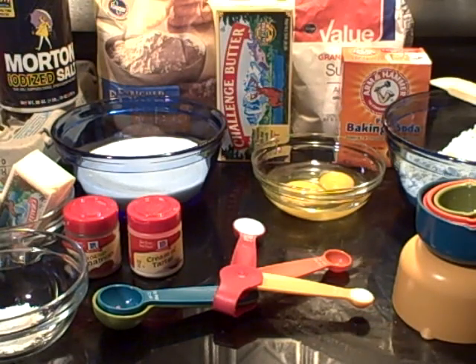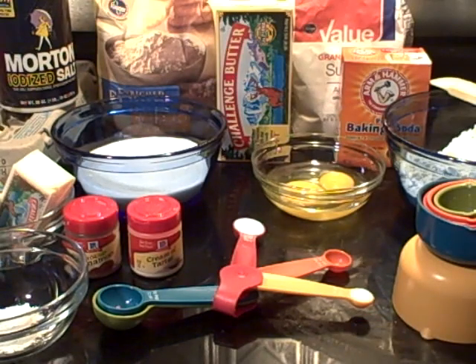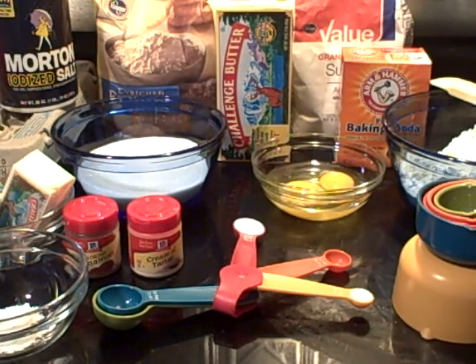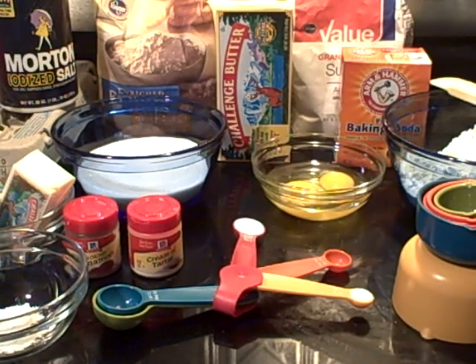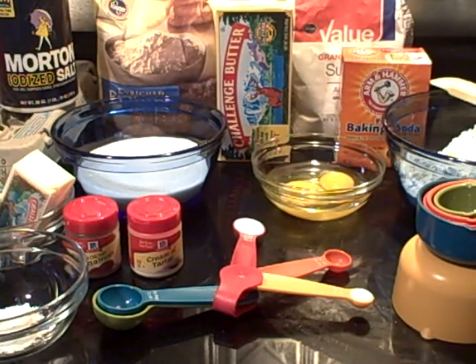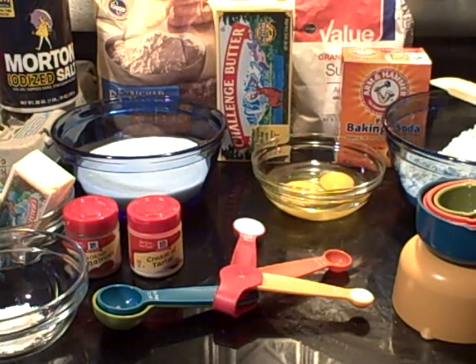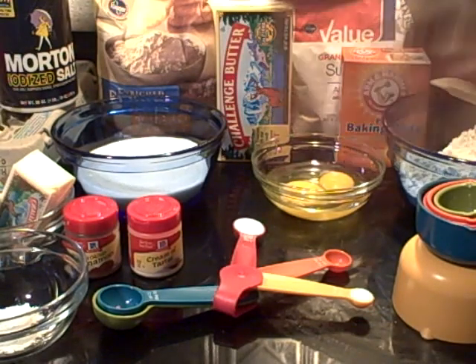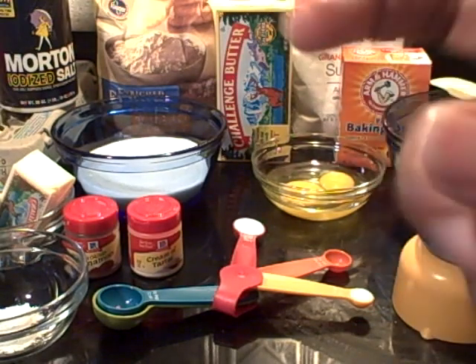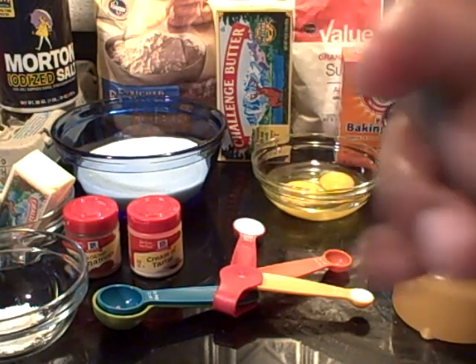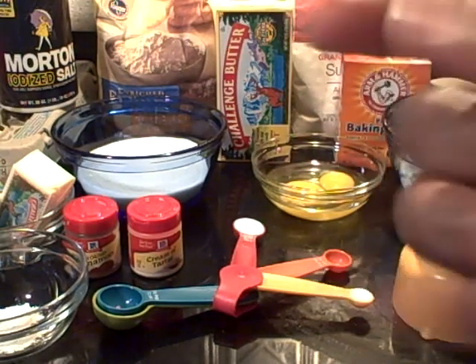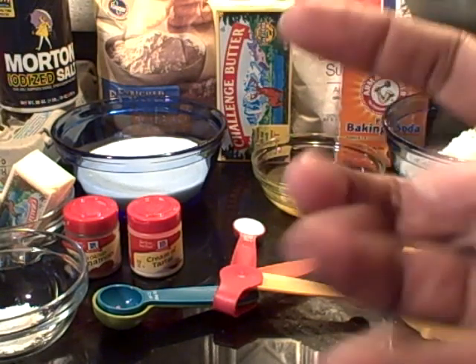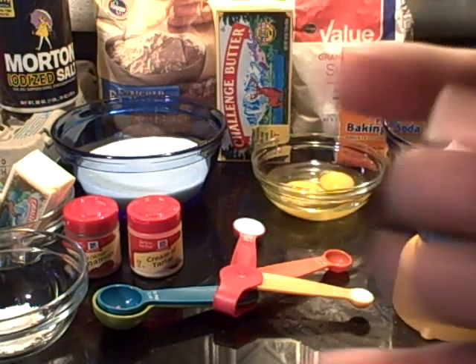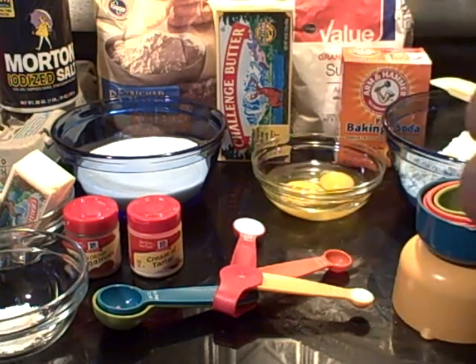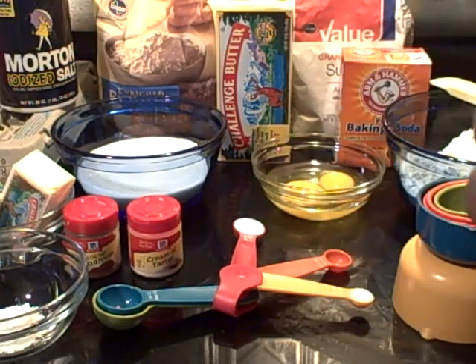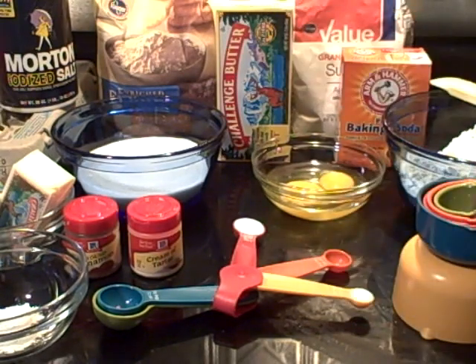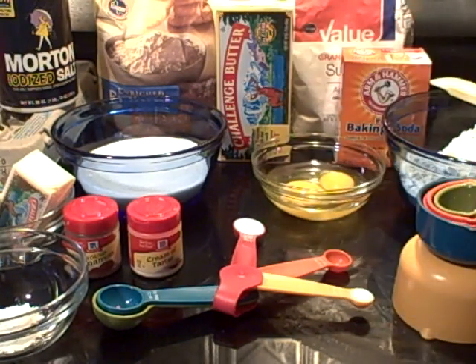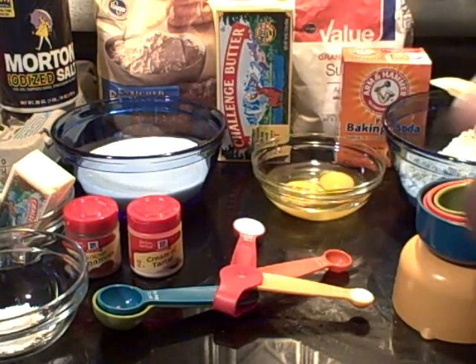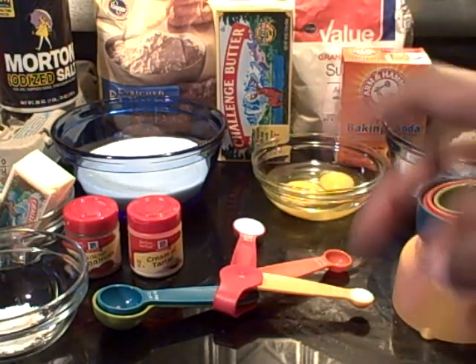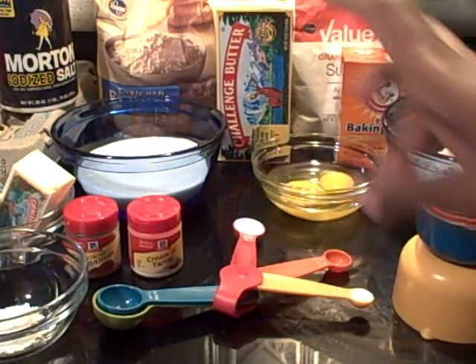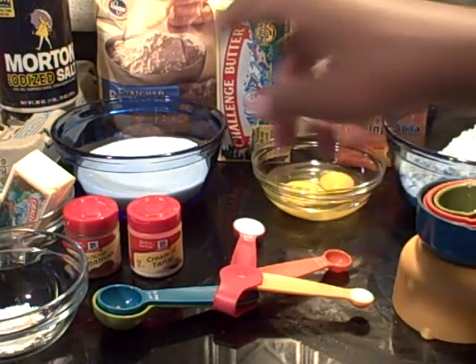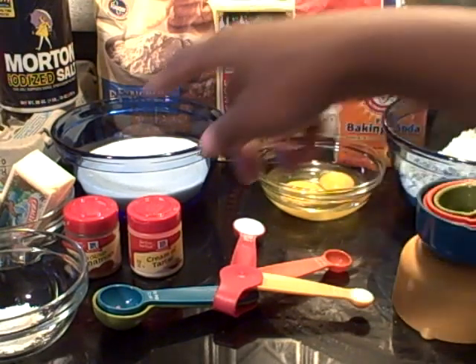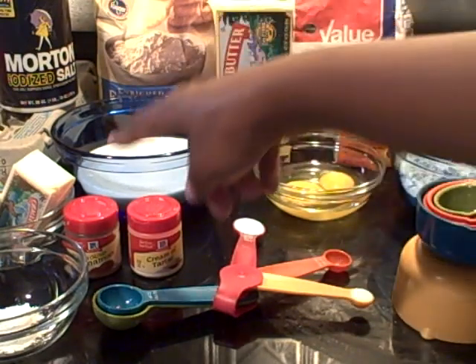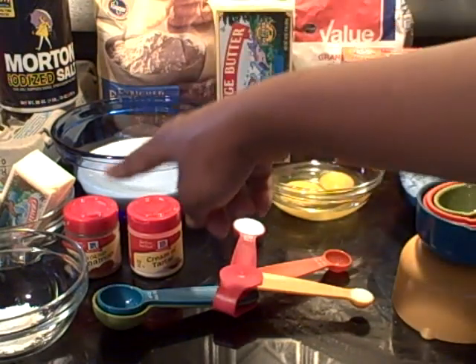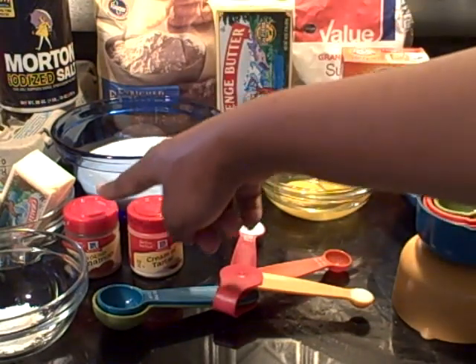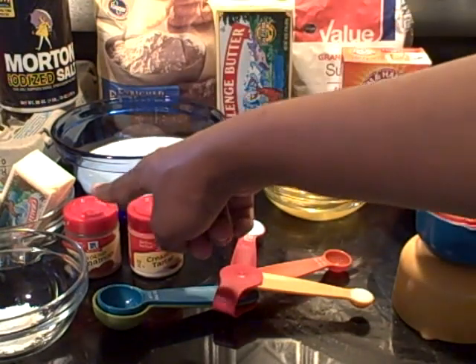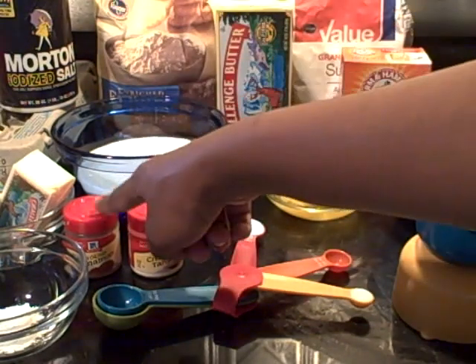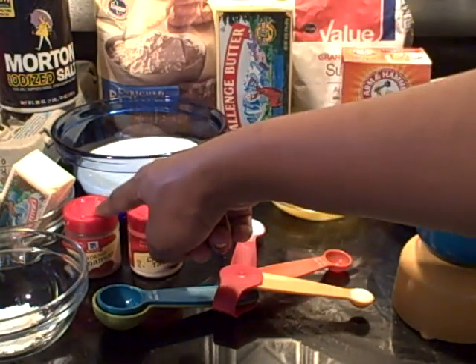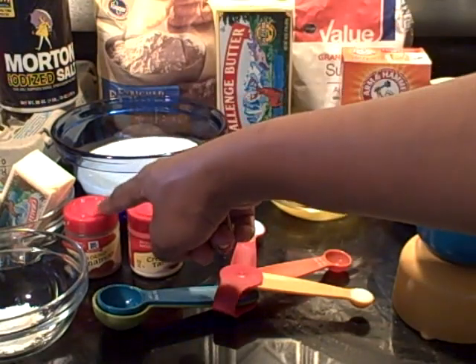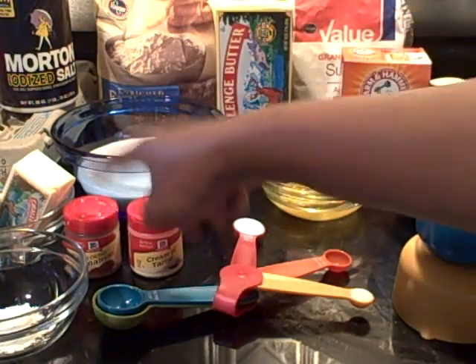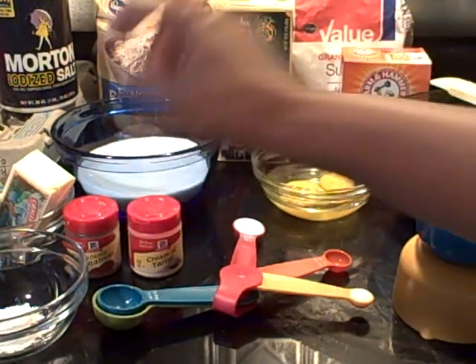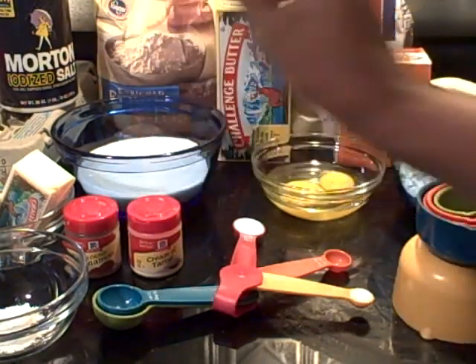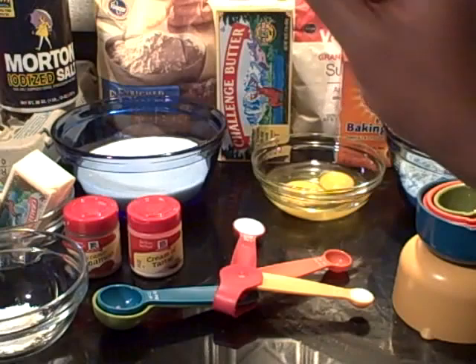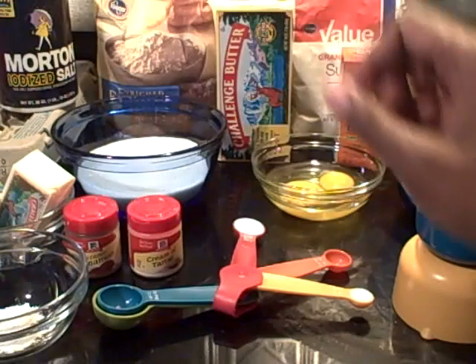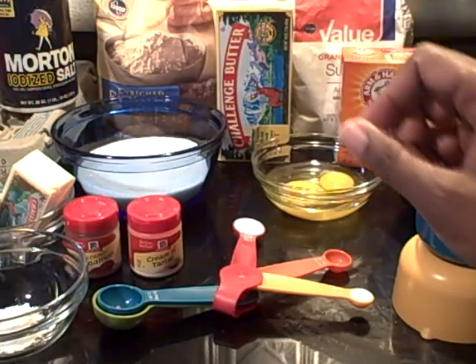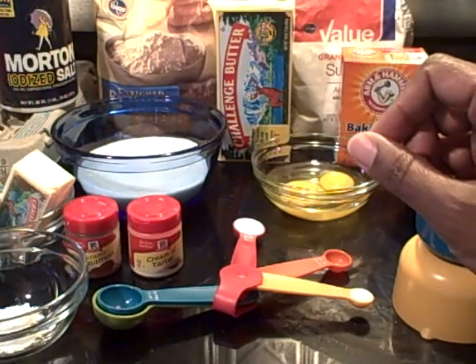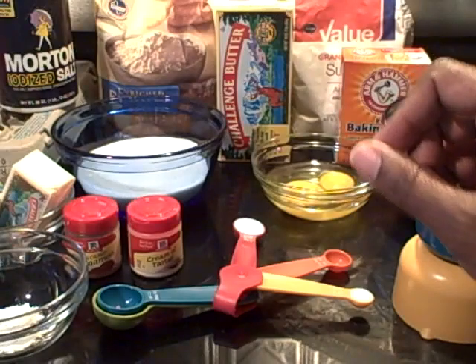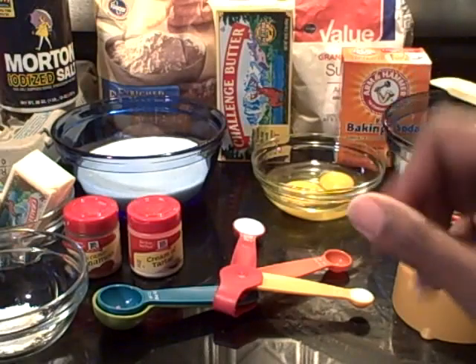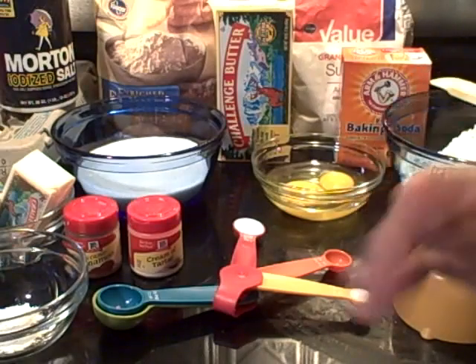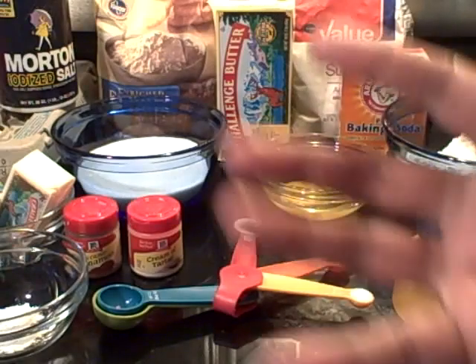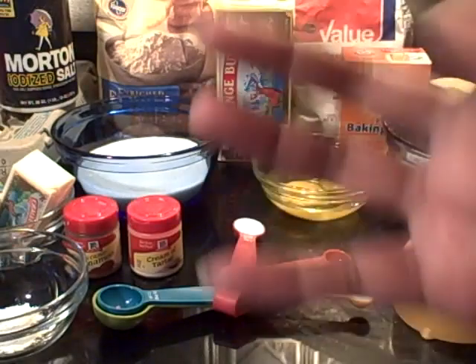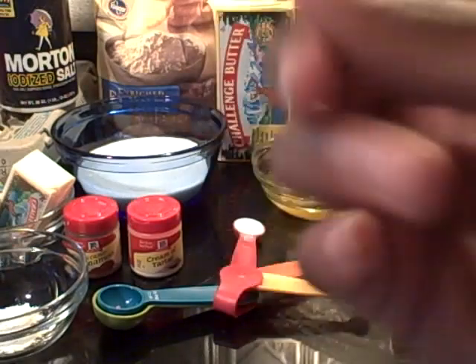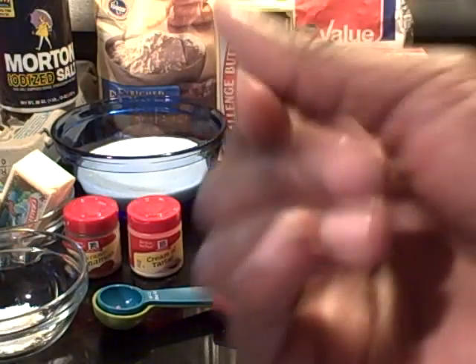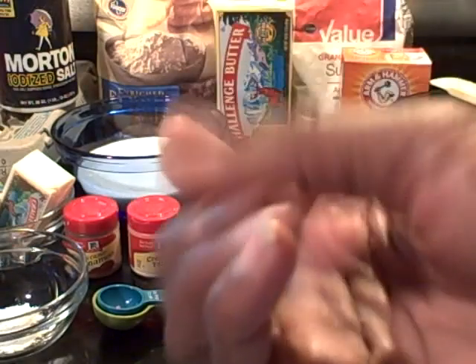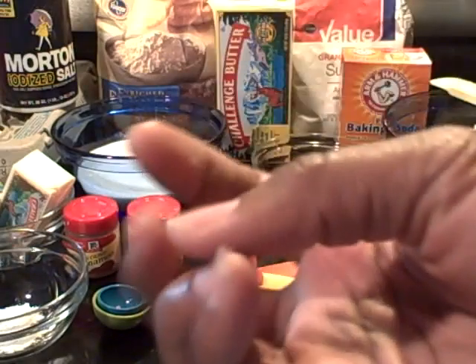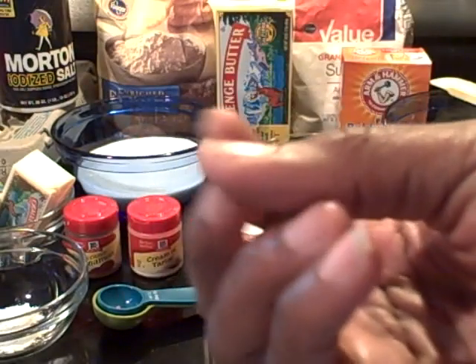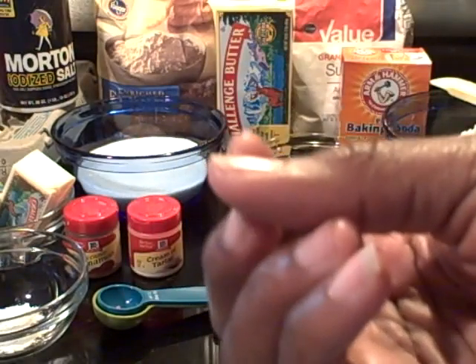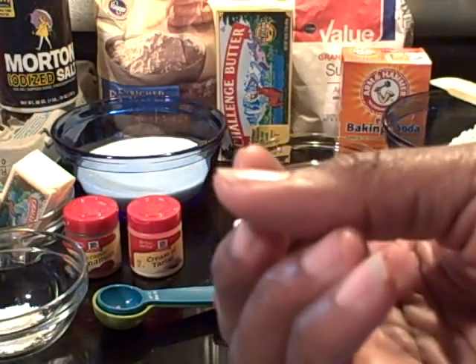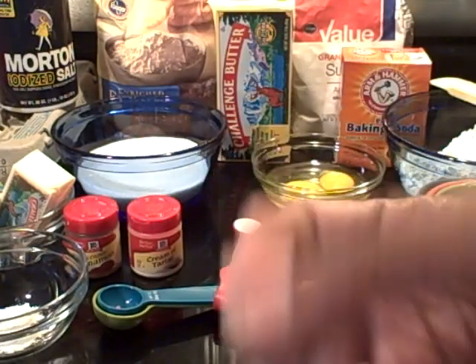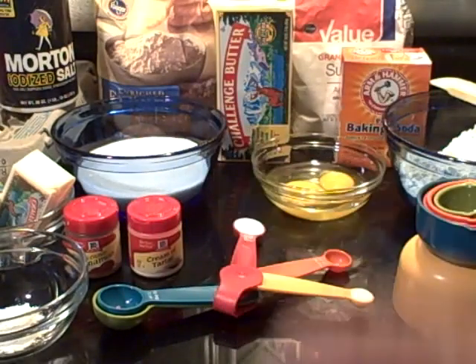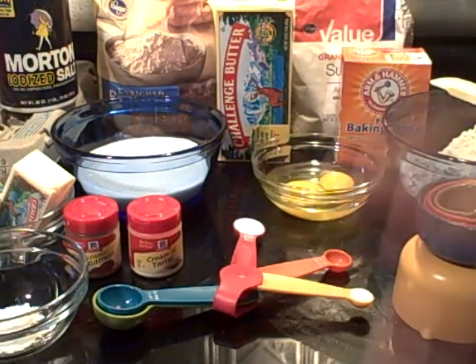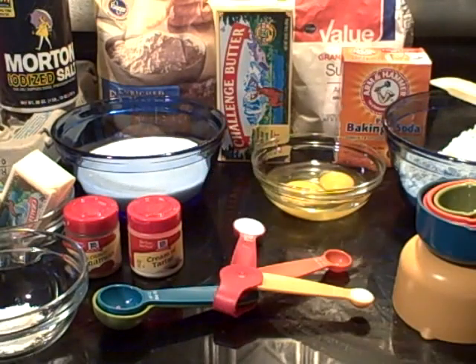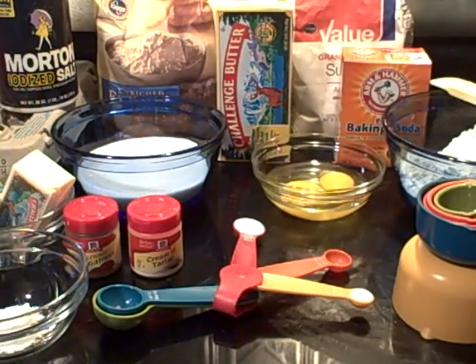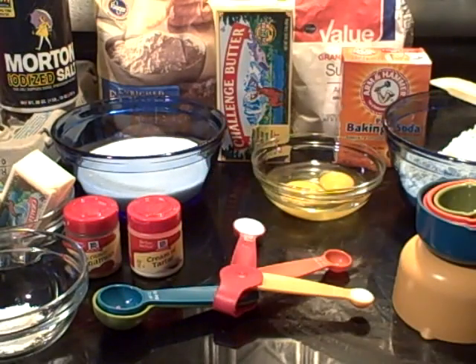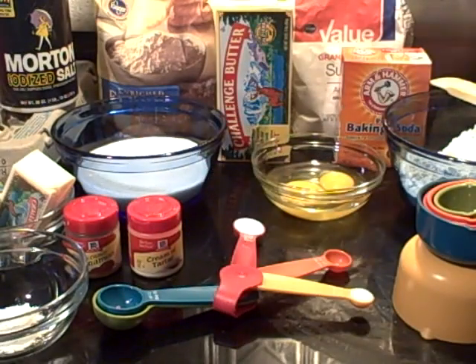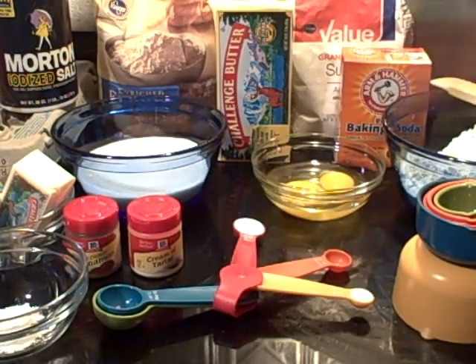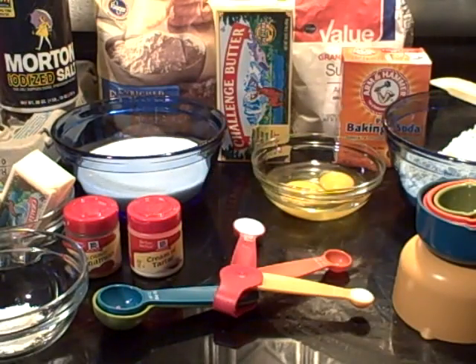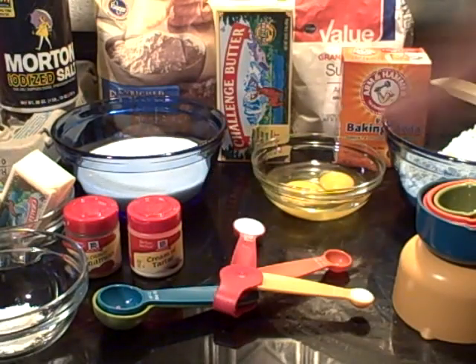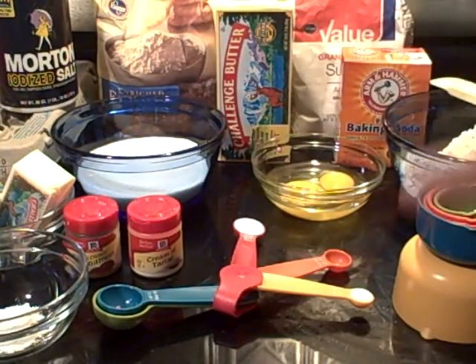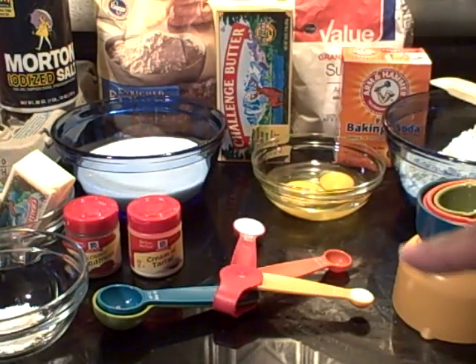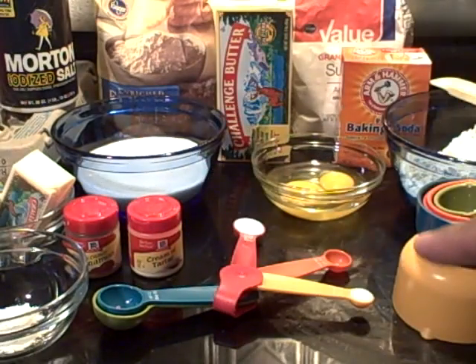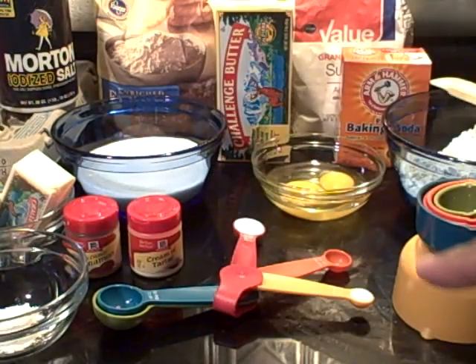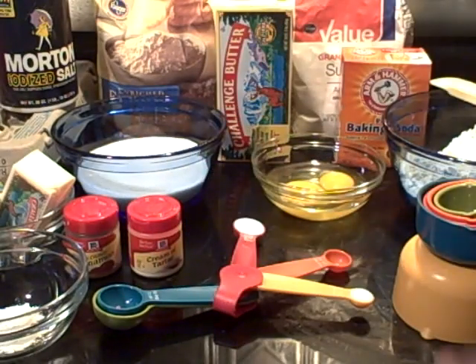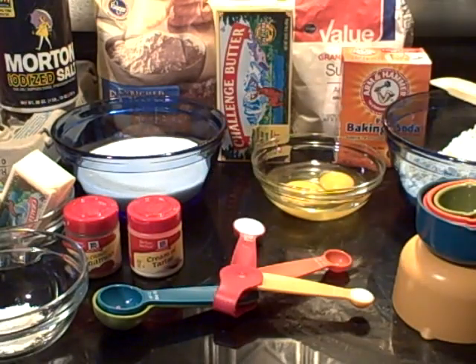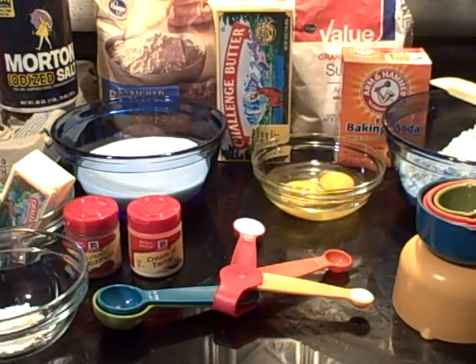Now, once we begin to roll them, we're going to have some cinnamon and some extra sugar to roll them in. But we're going to do that later.